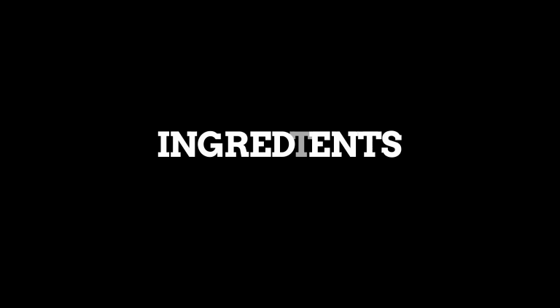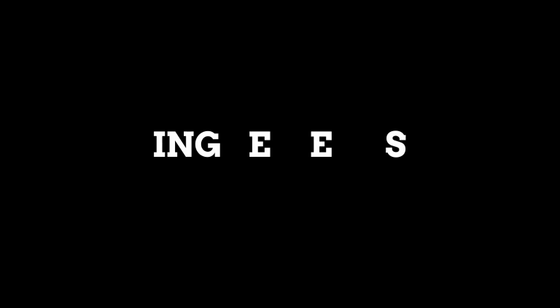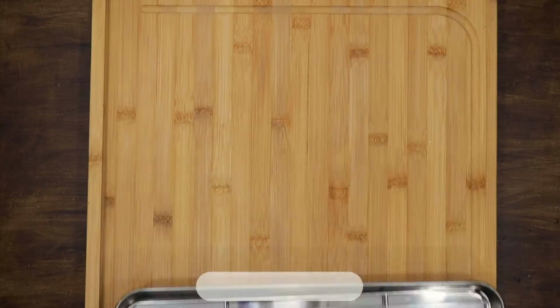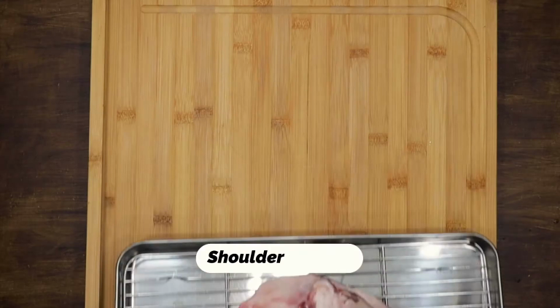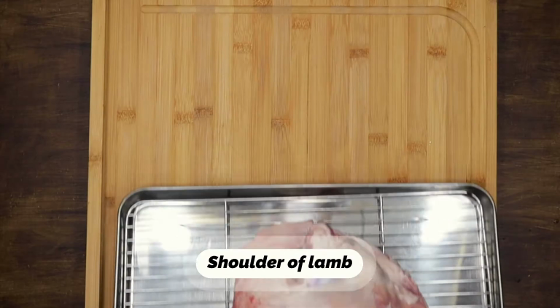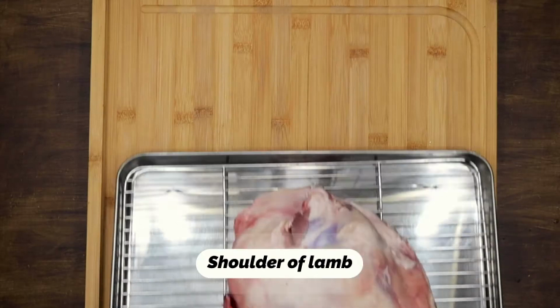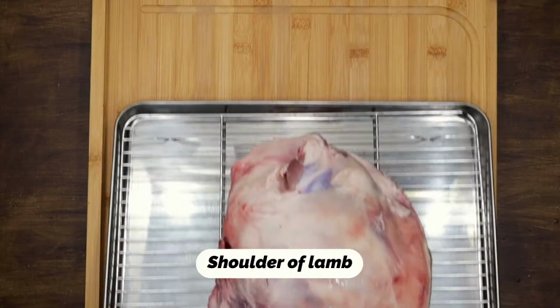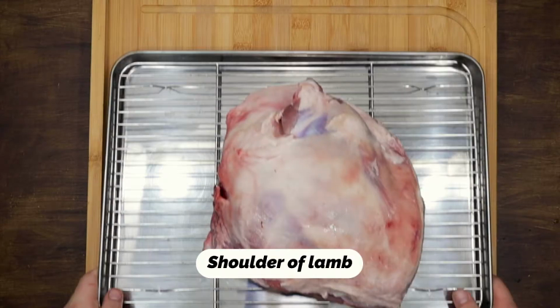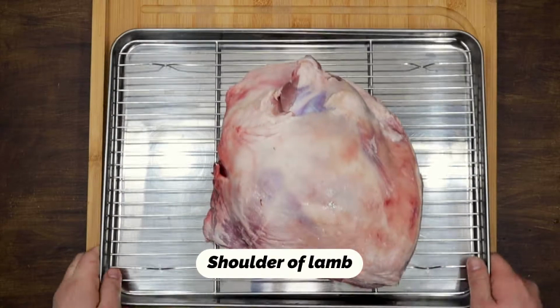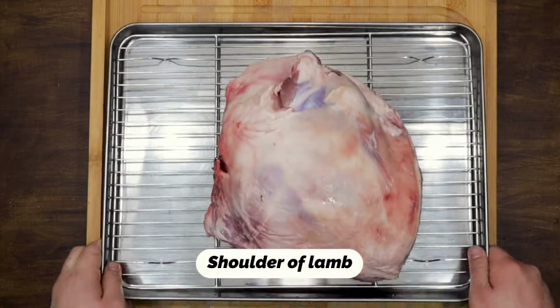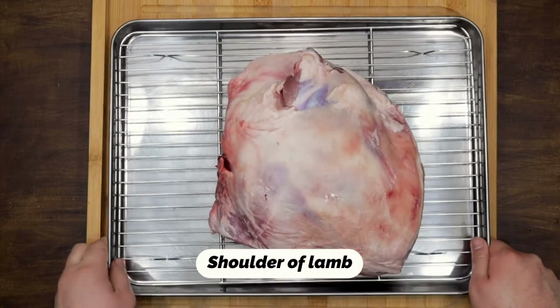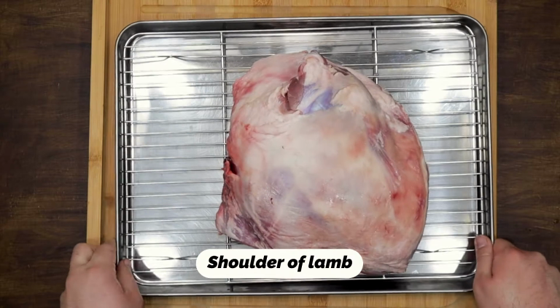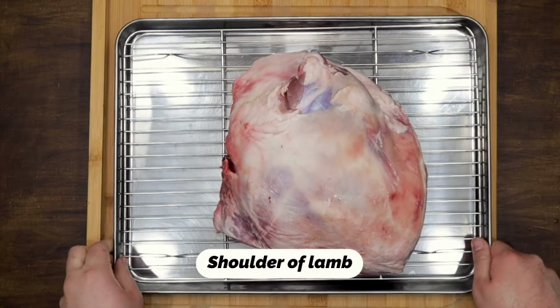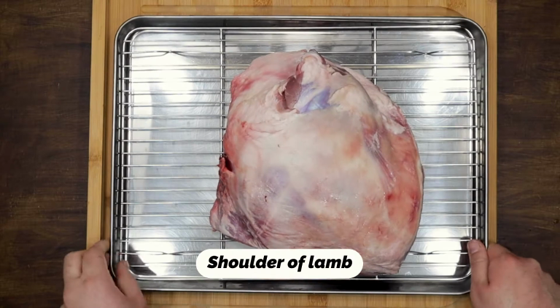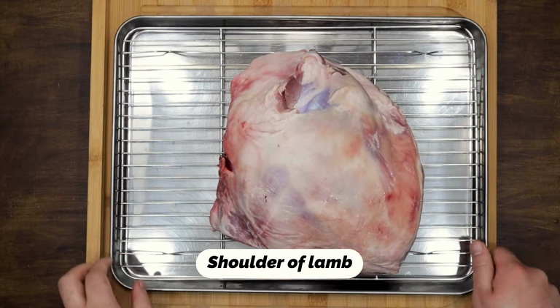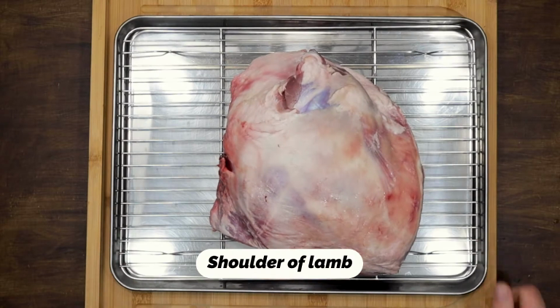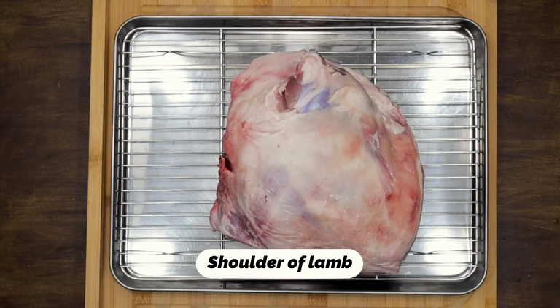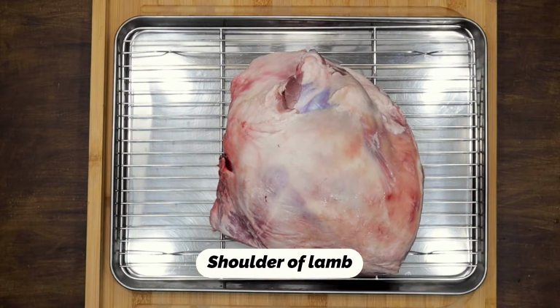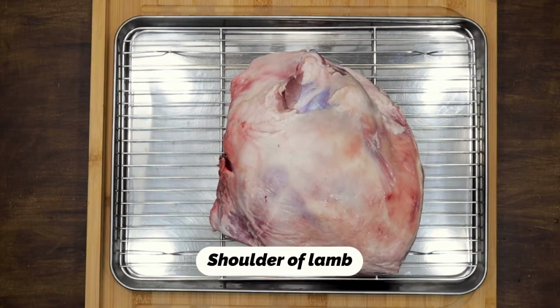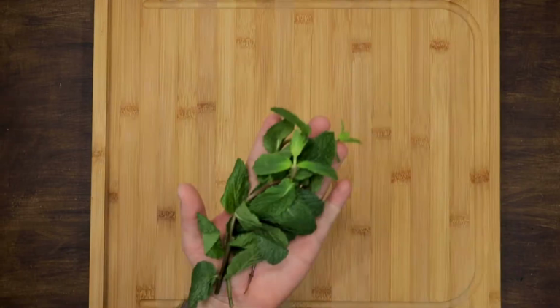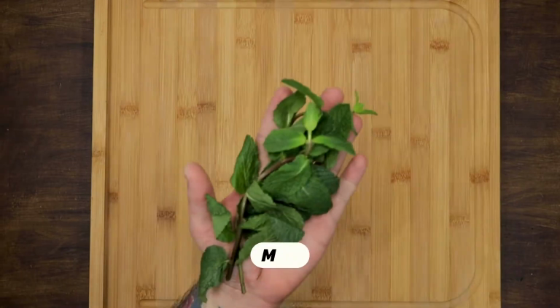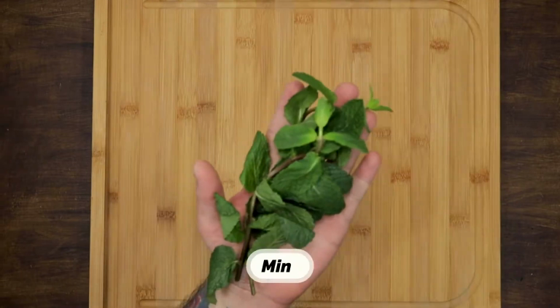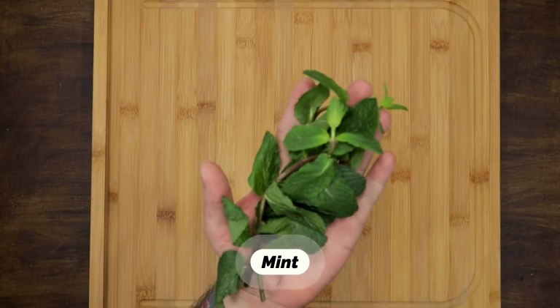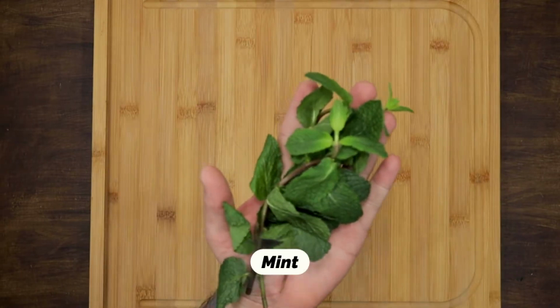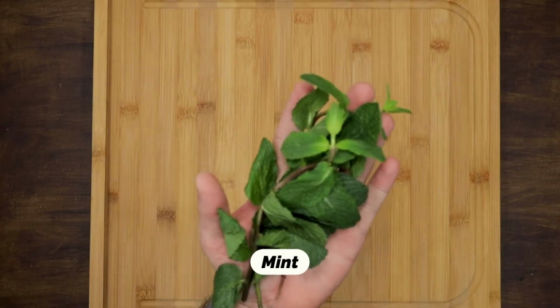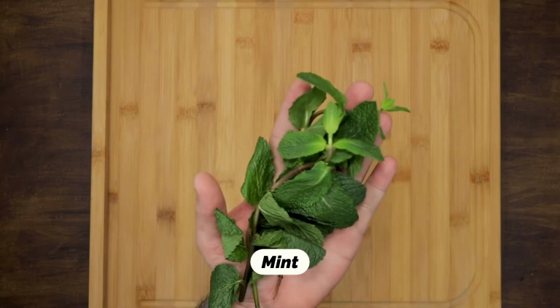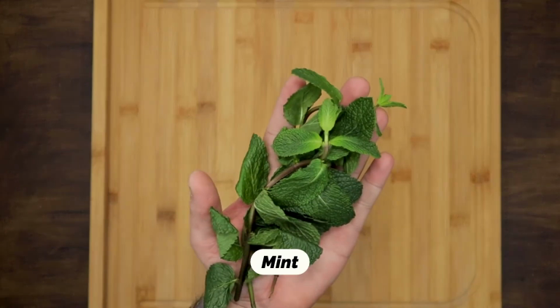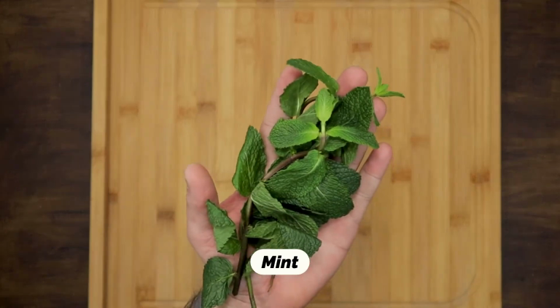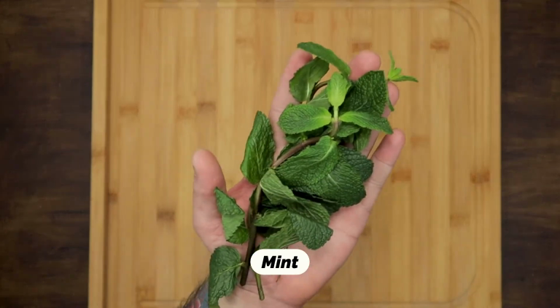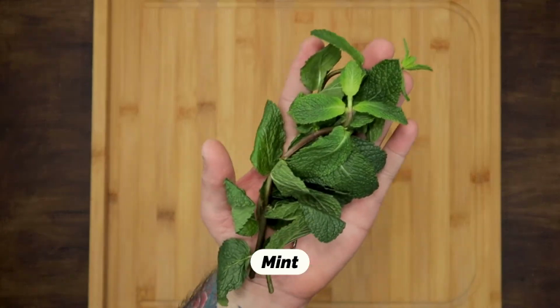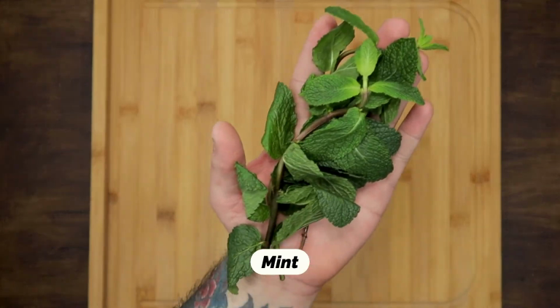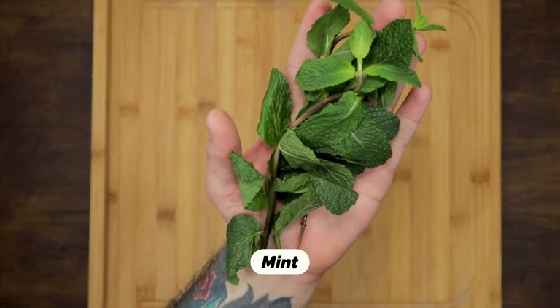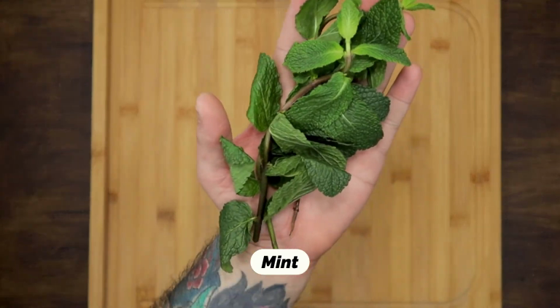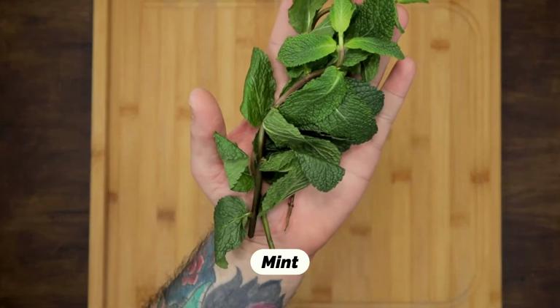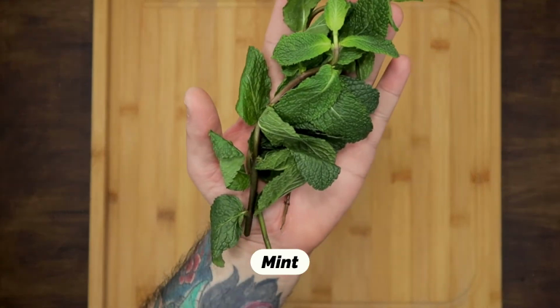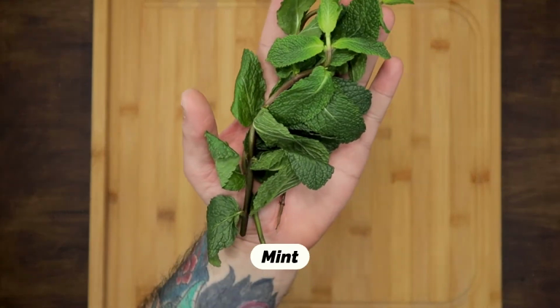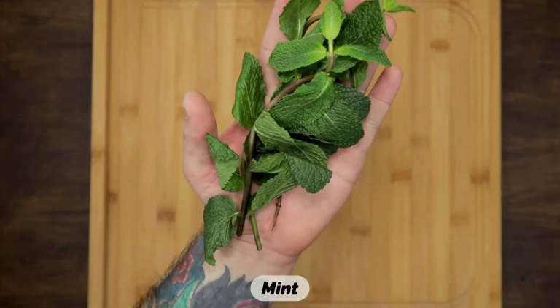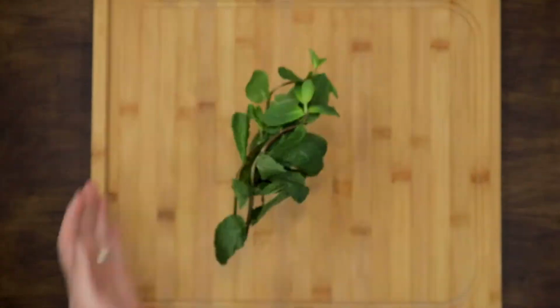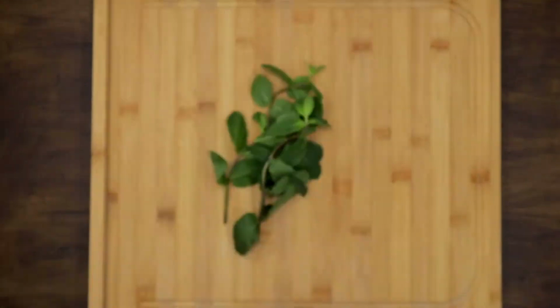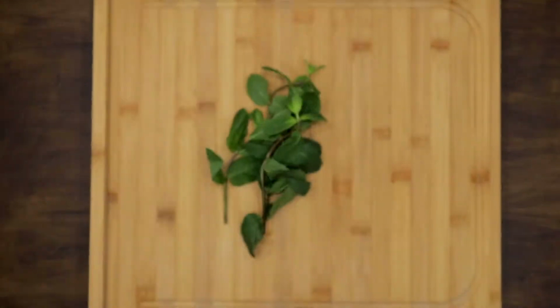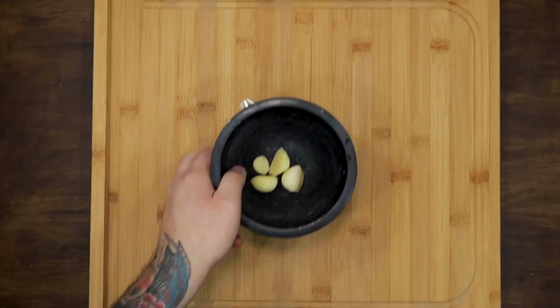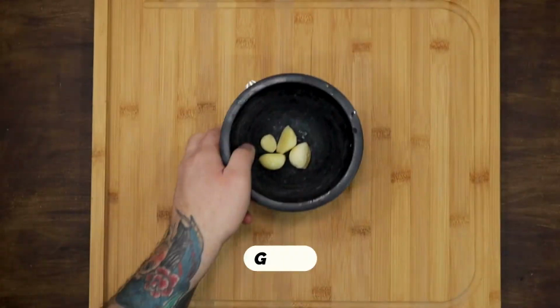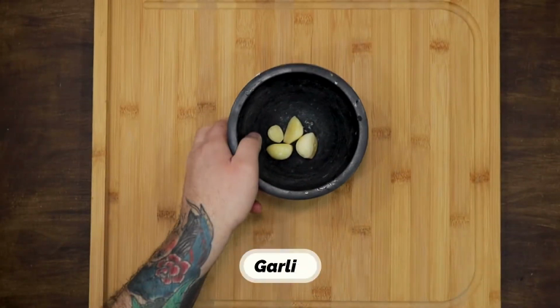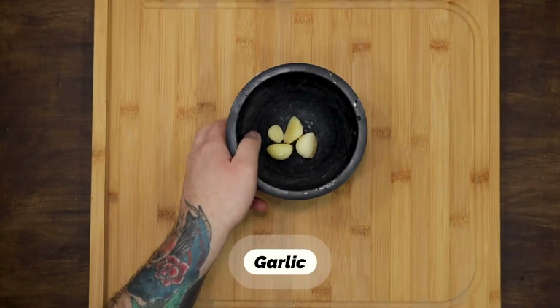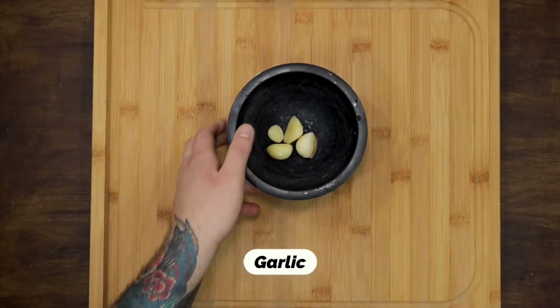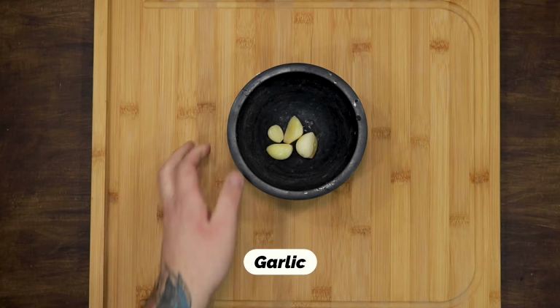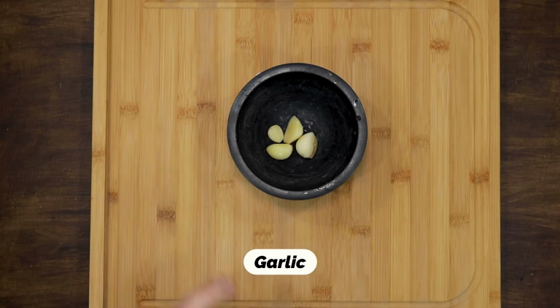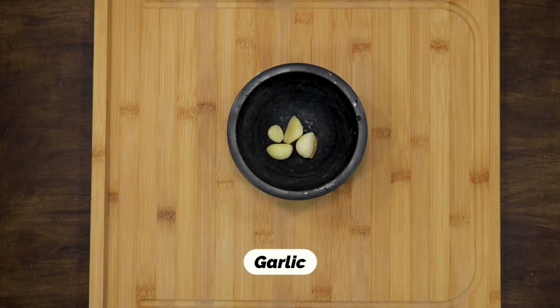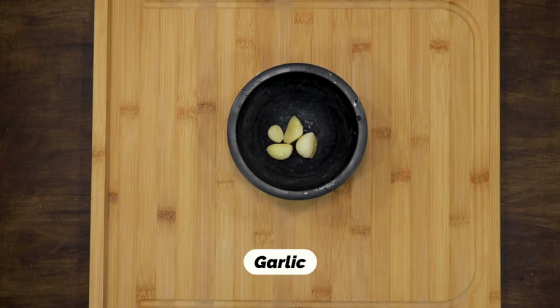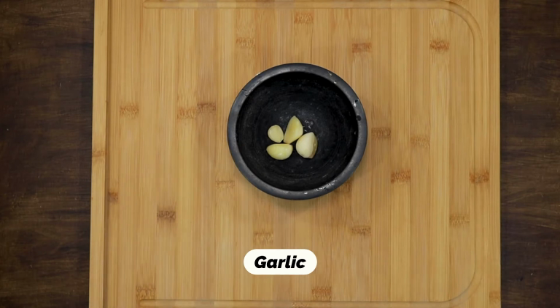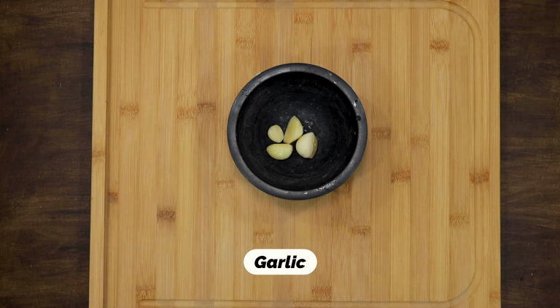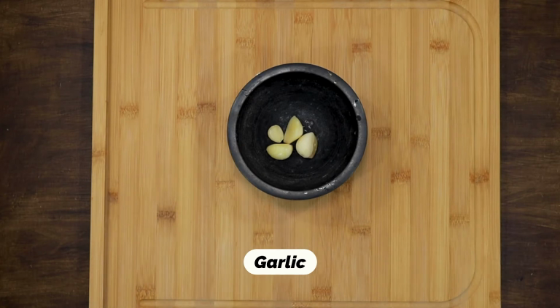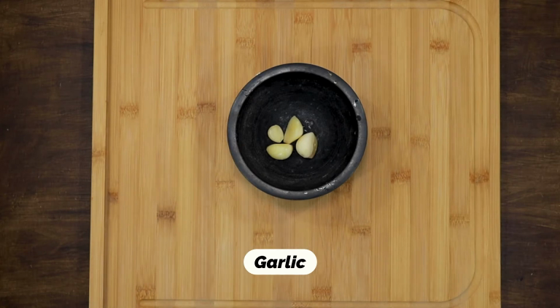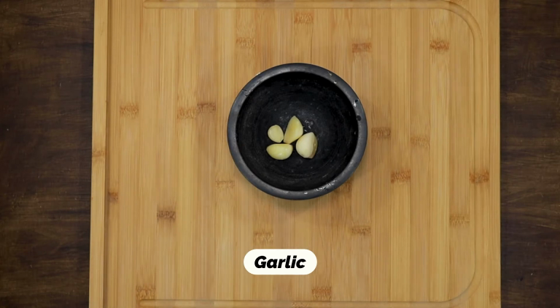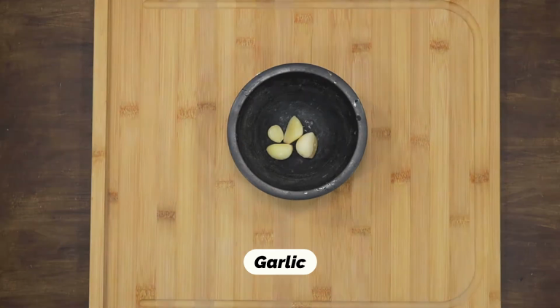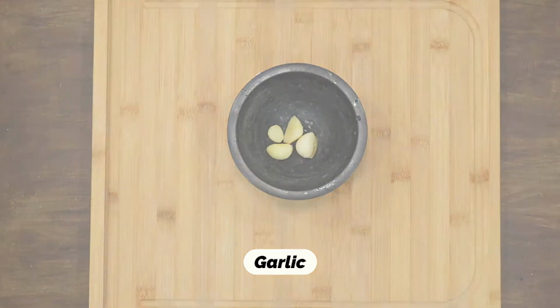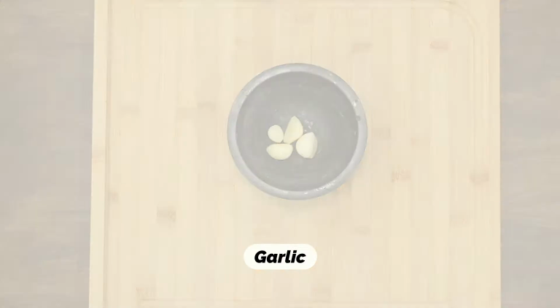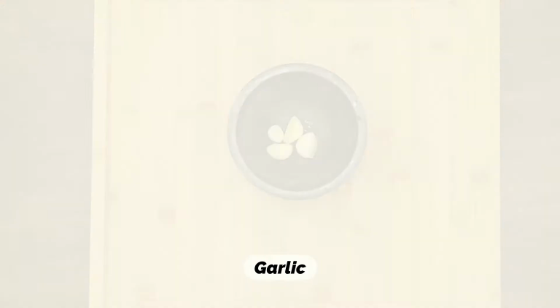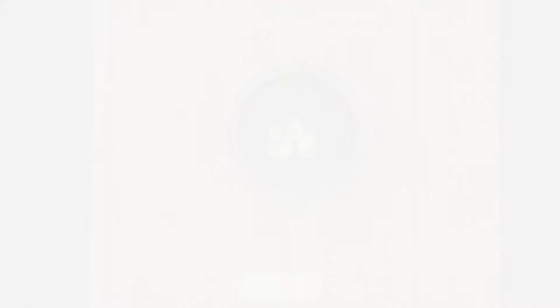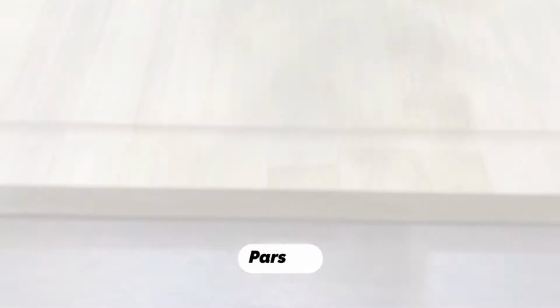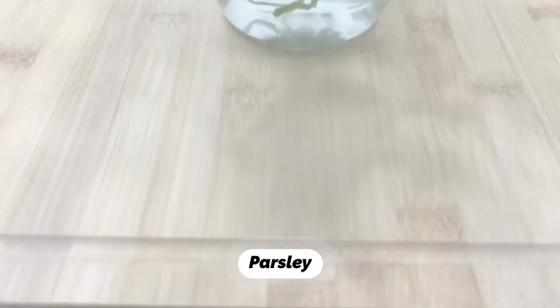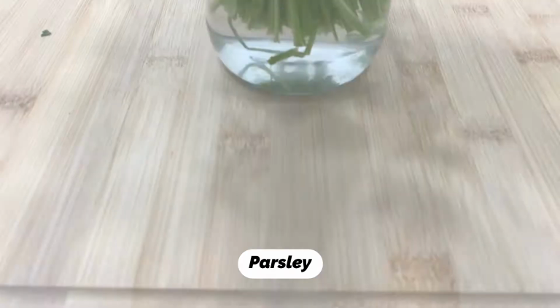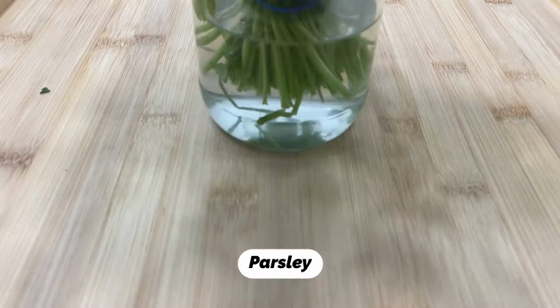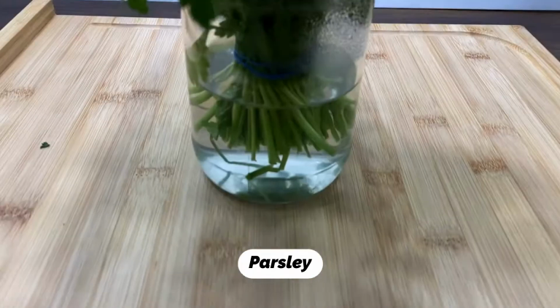The ingredients: lamb shoulder, fresh mint, garlic, and parsley.